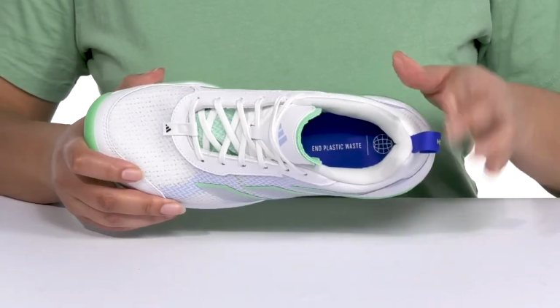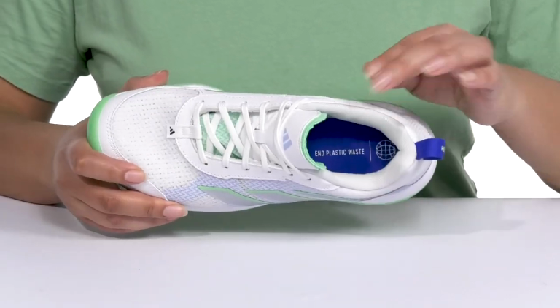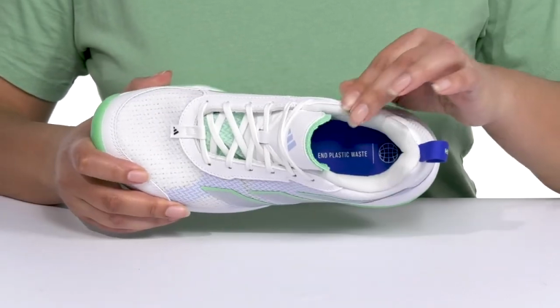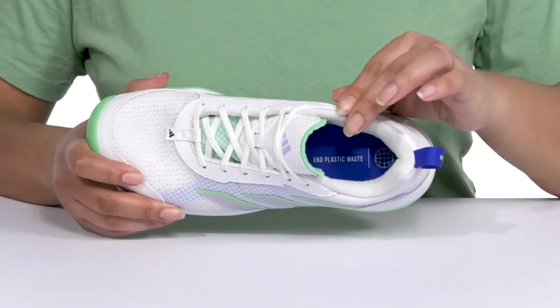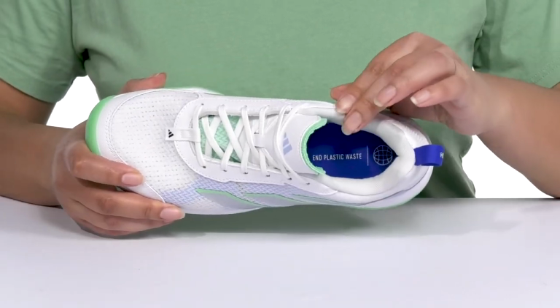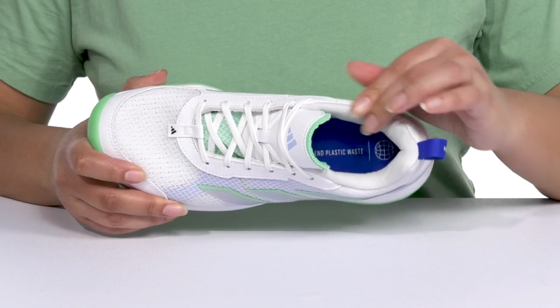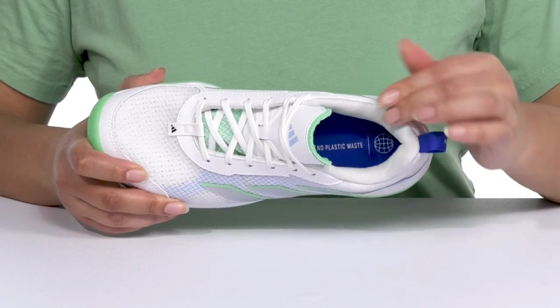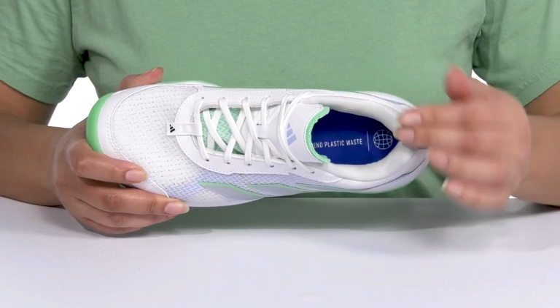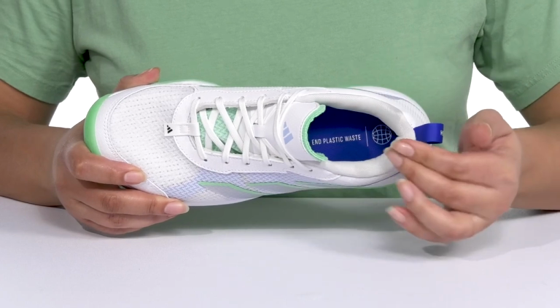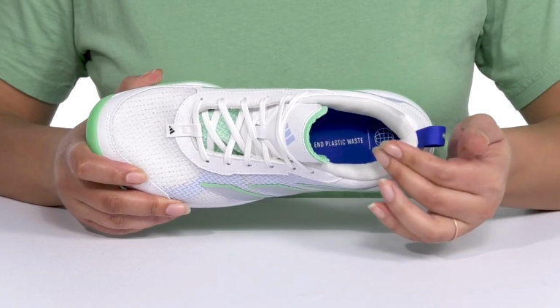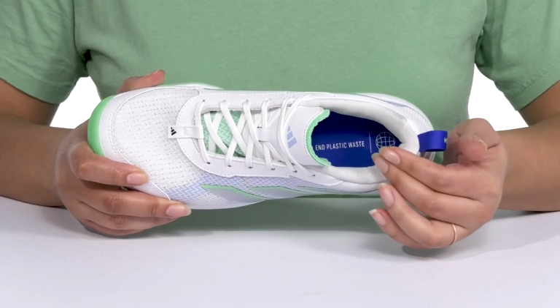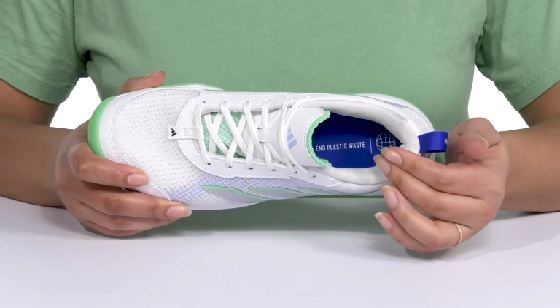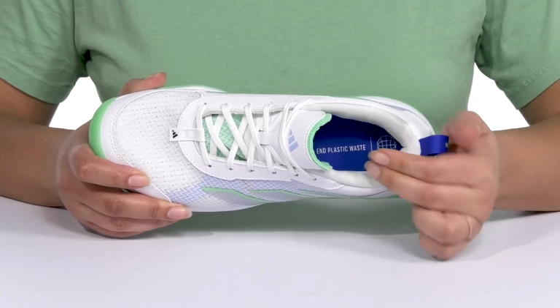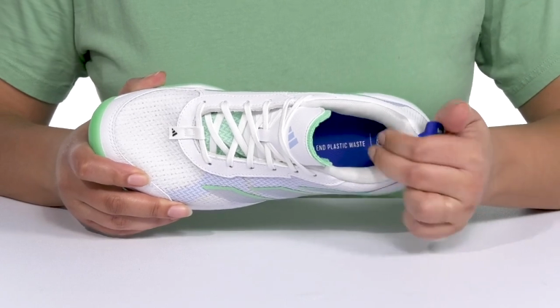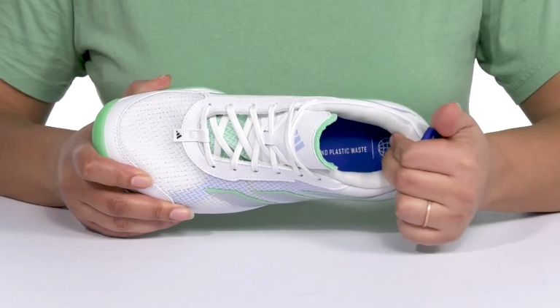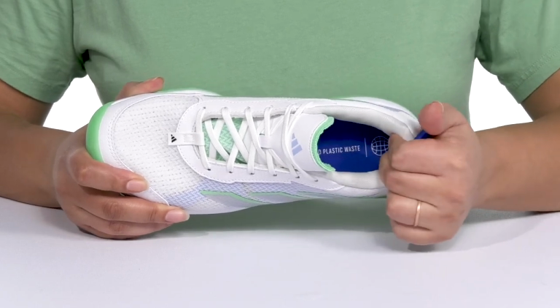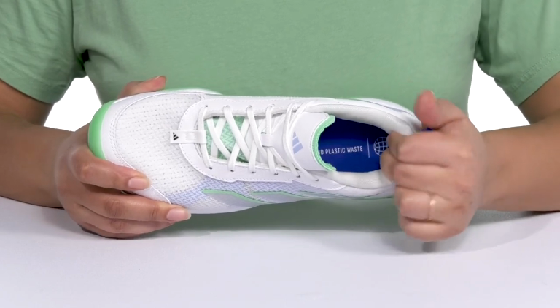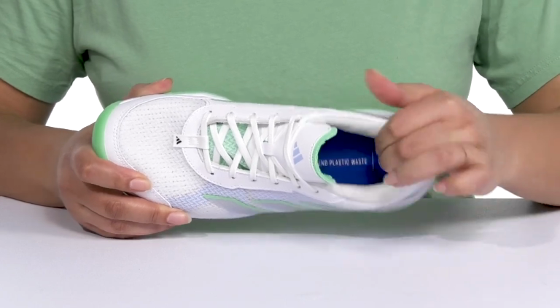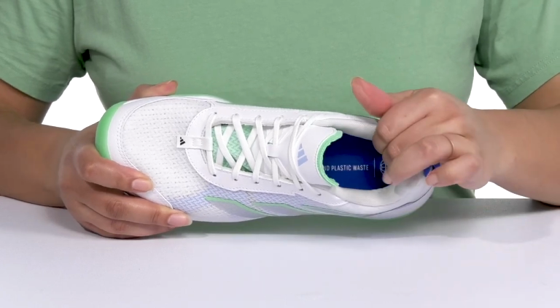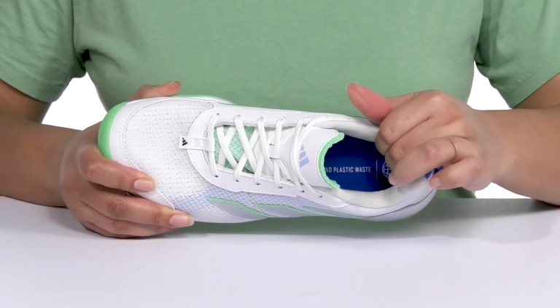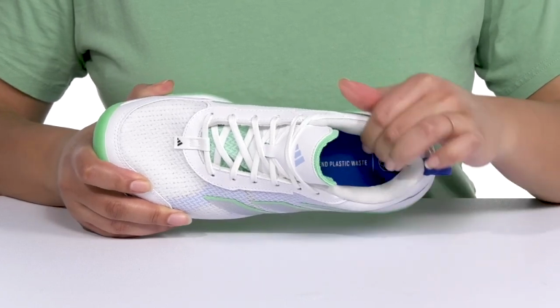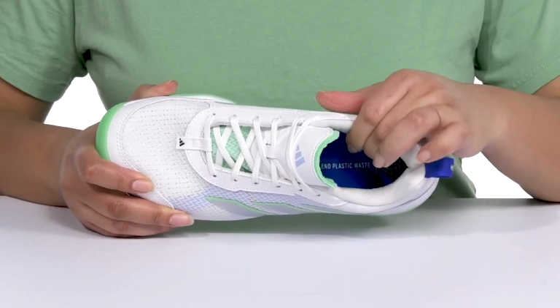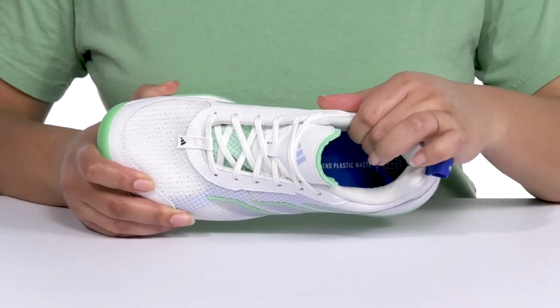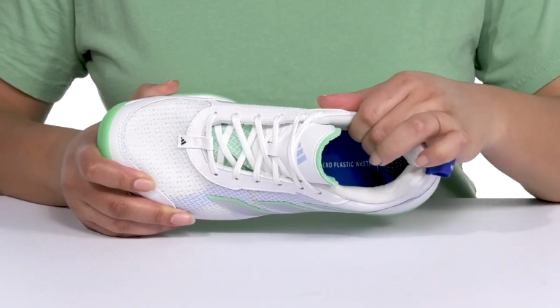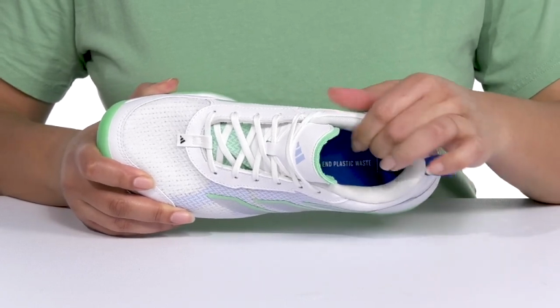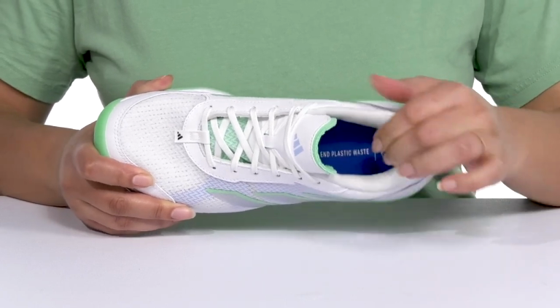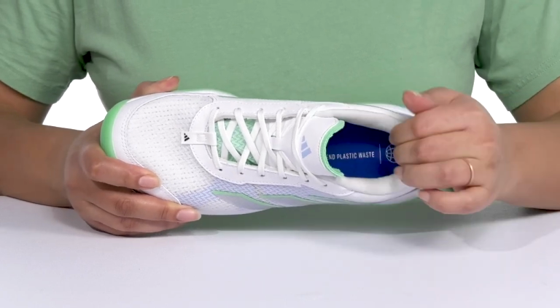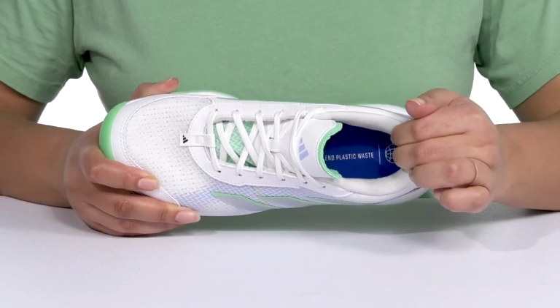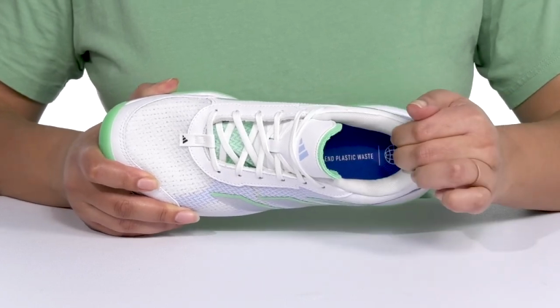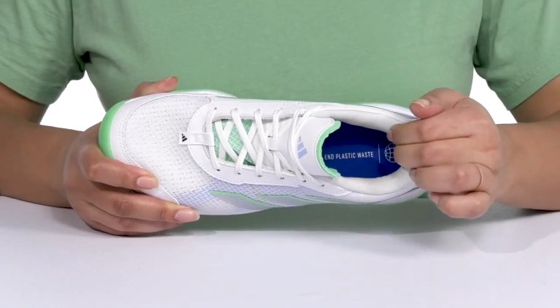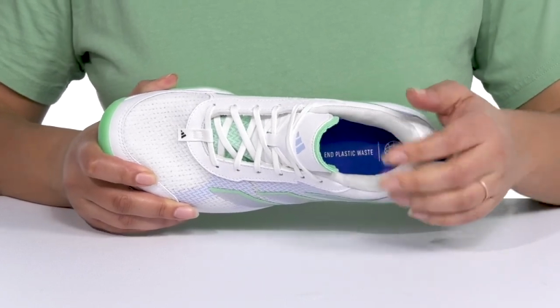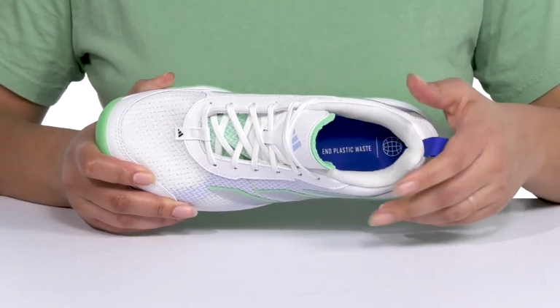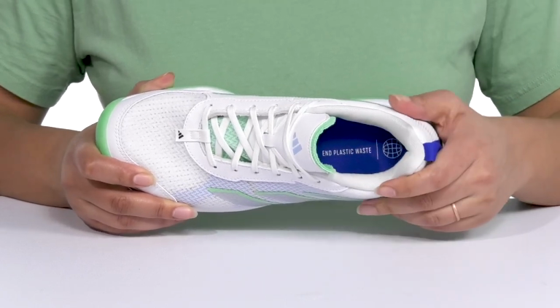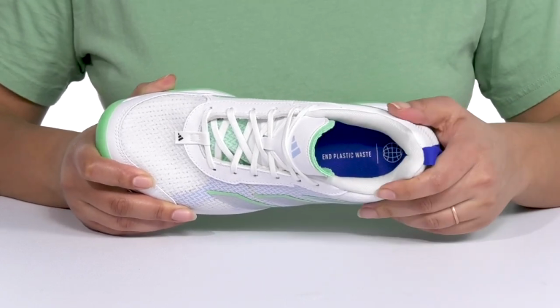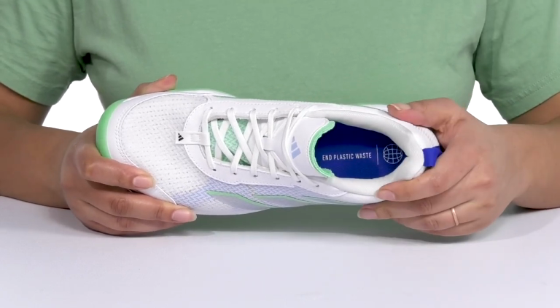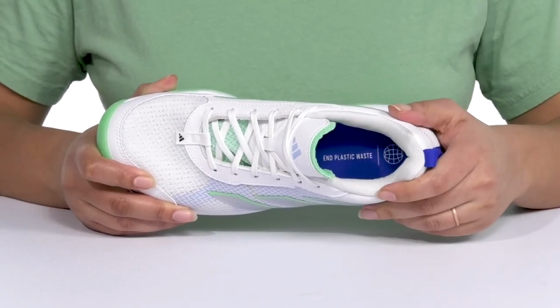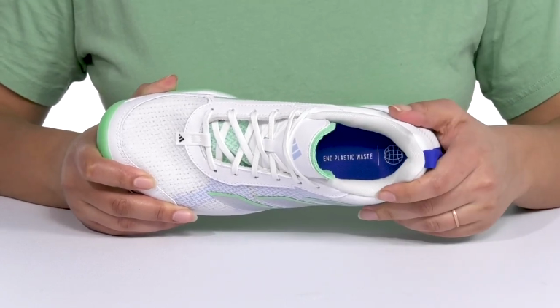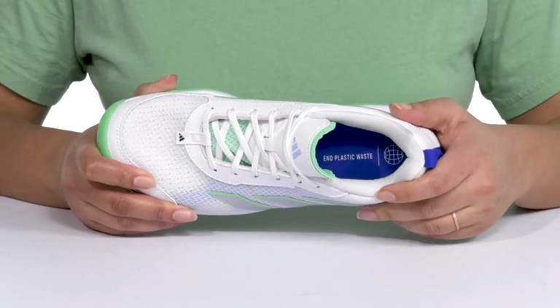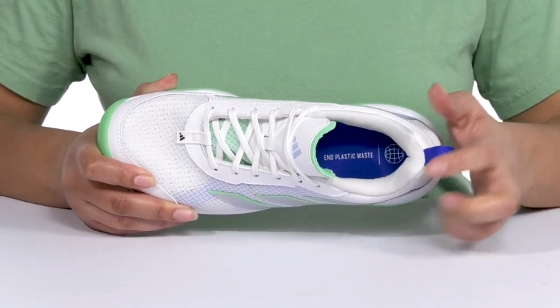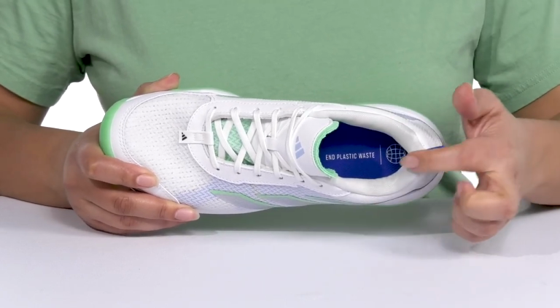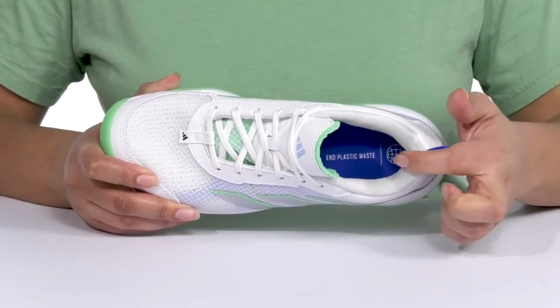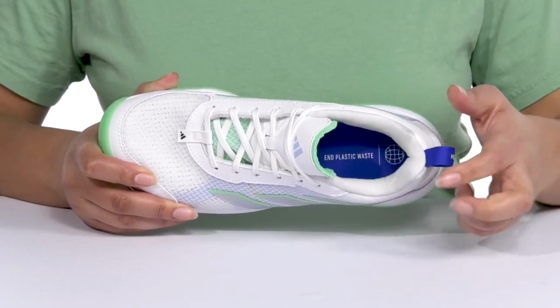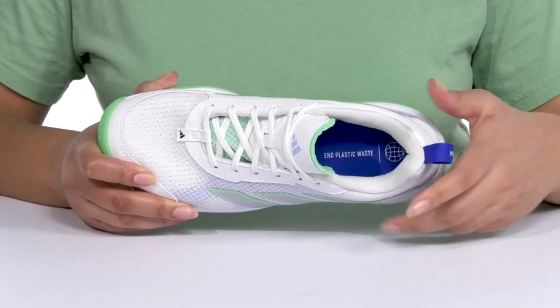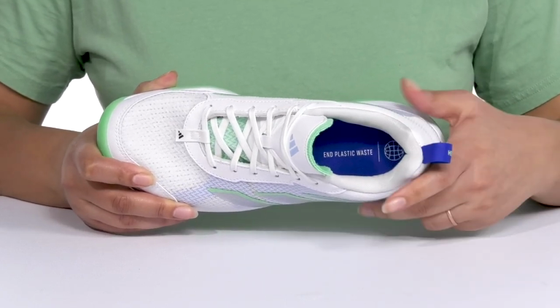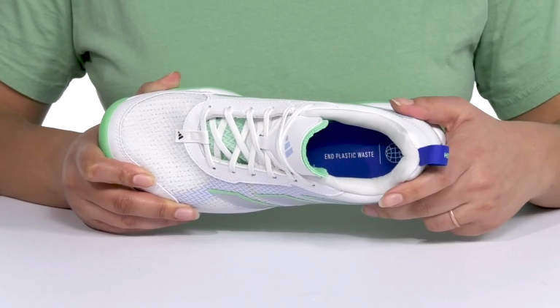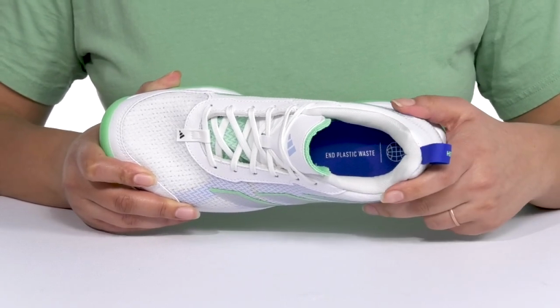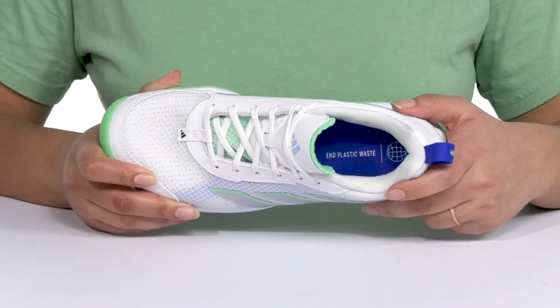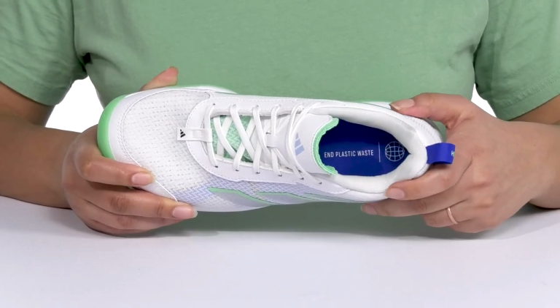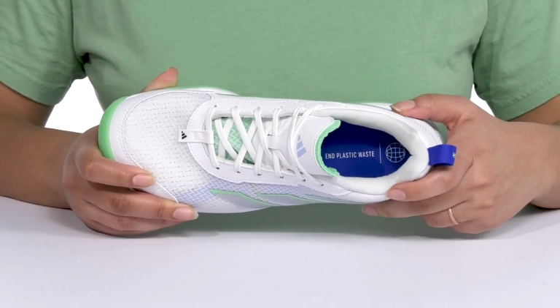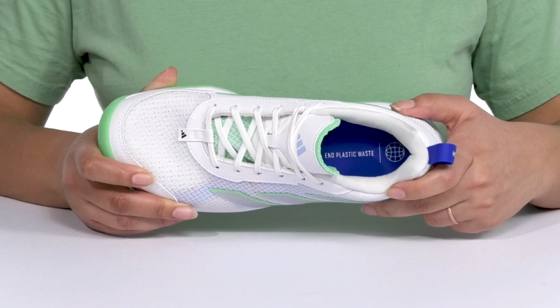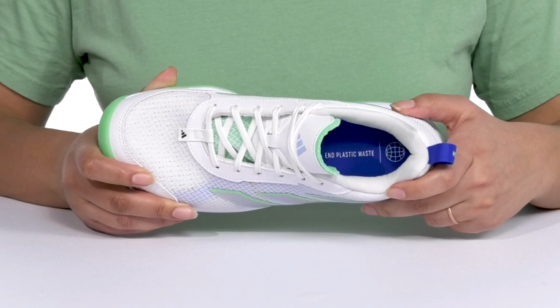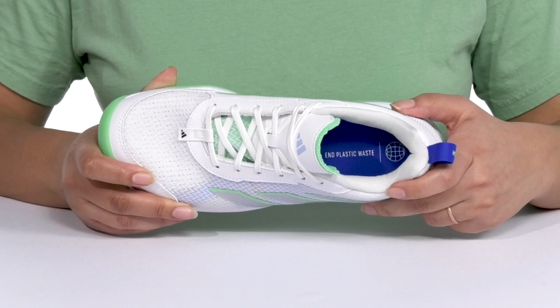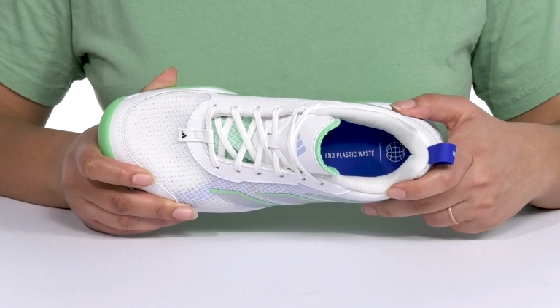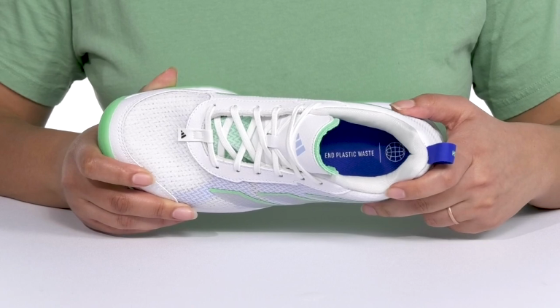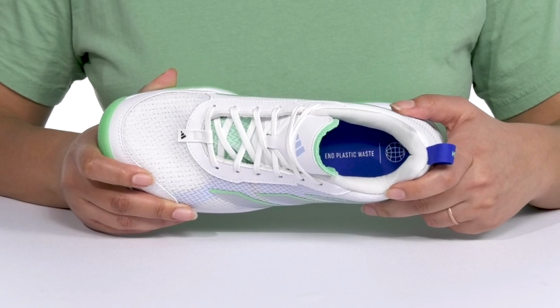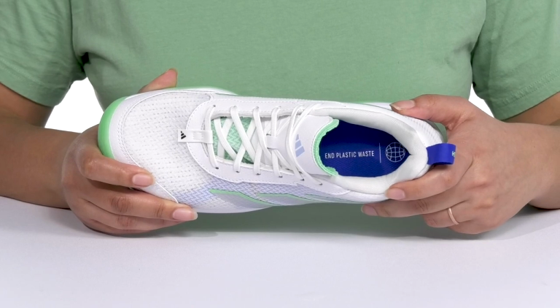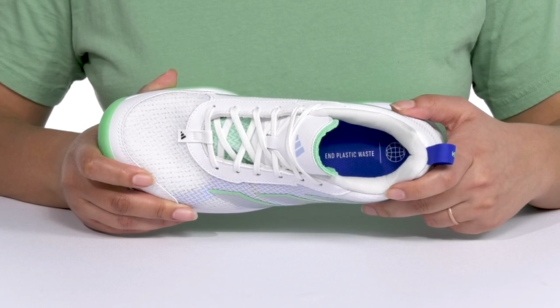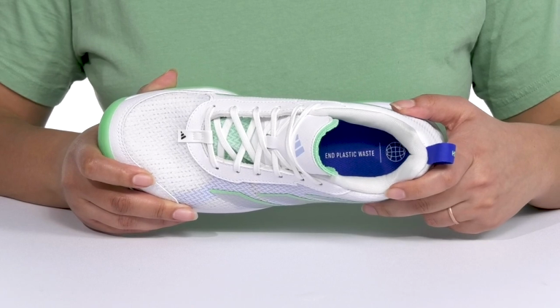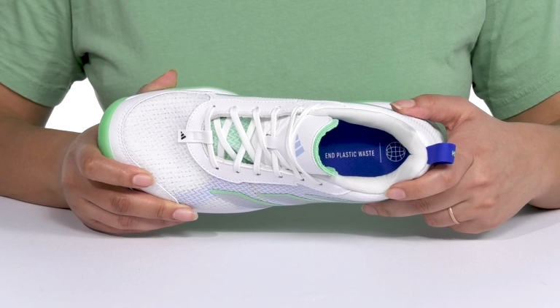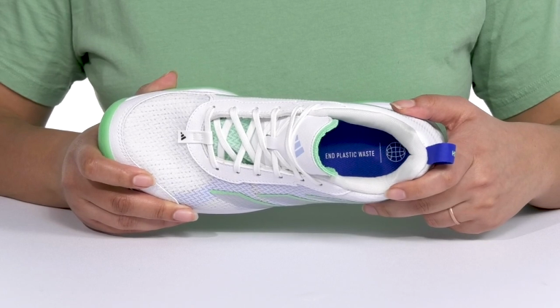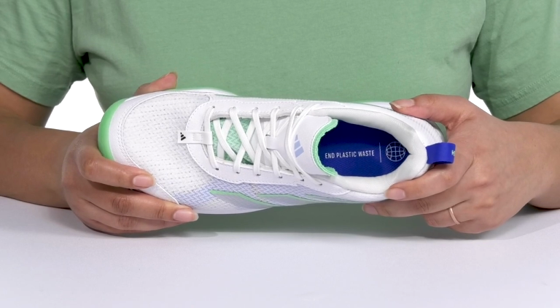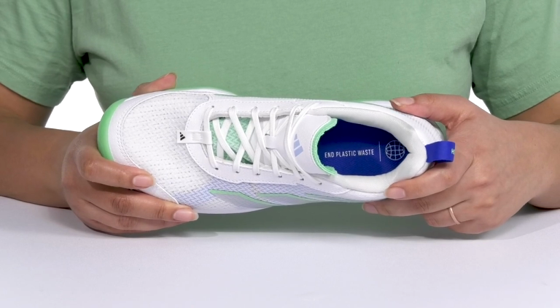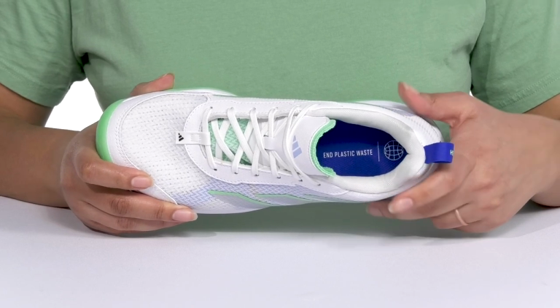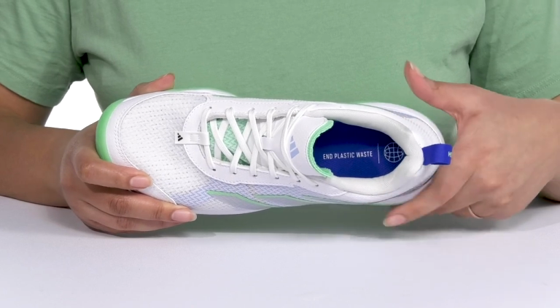Inside, there is a soft textile lining with lots of cushioning around the collar to give your ankle support, and a cushioned footbed to keep you comfortable all day.